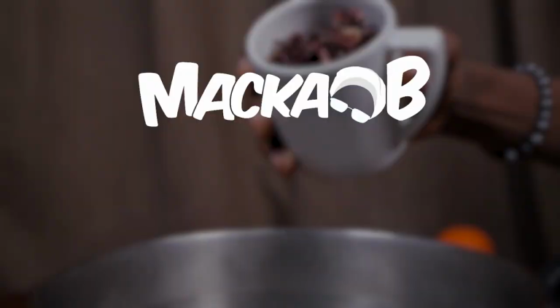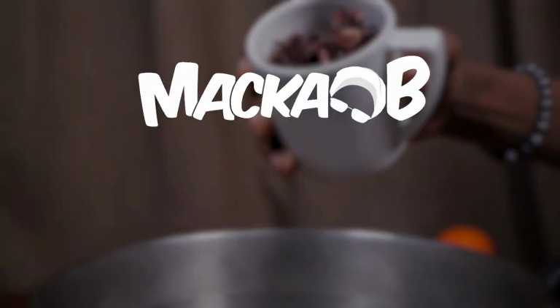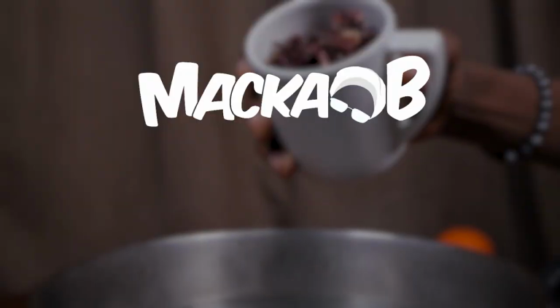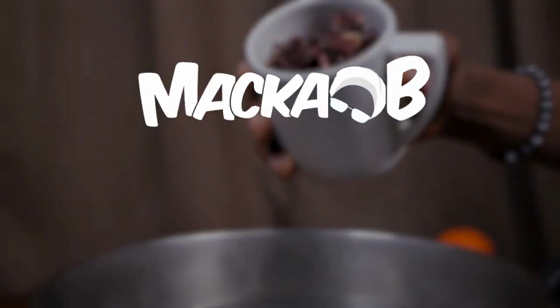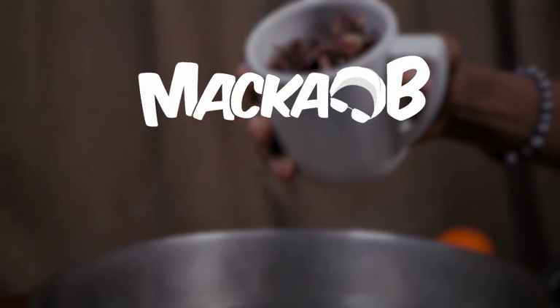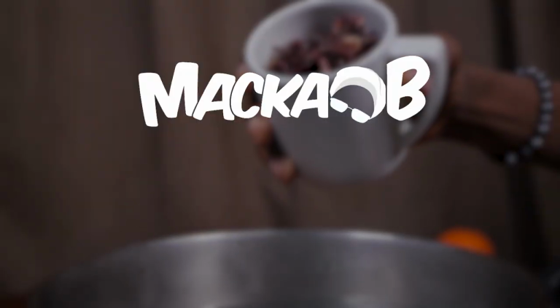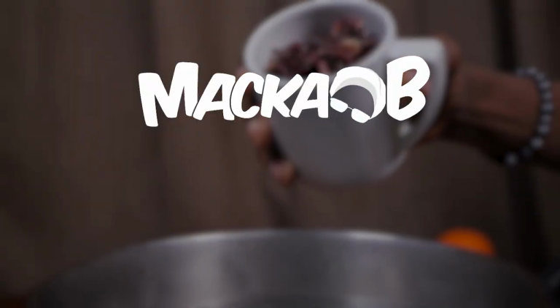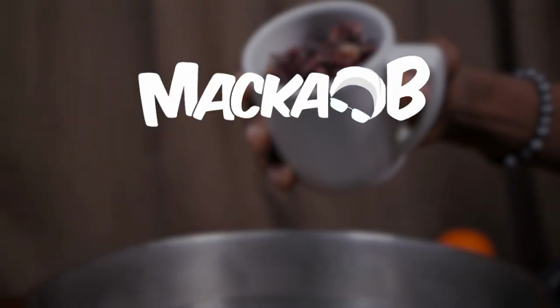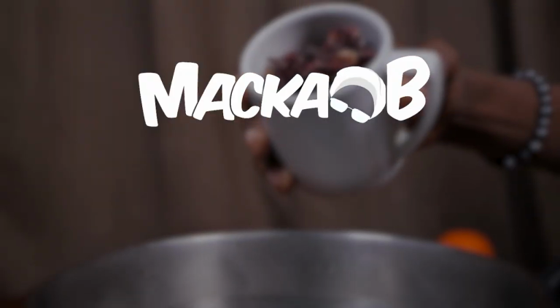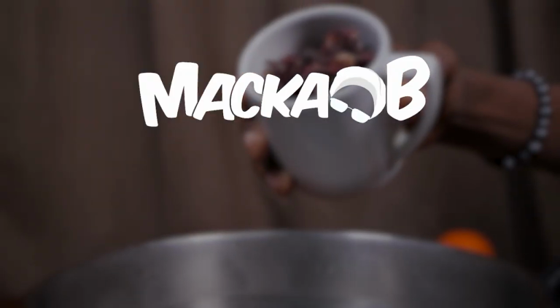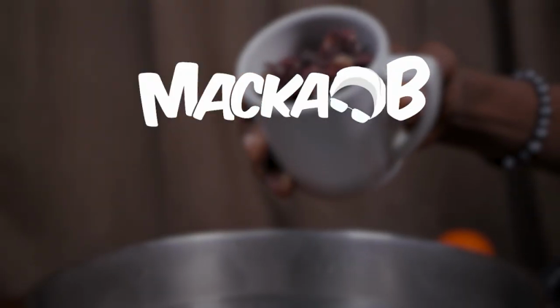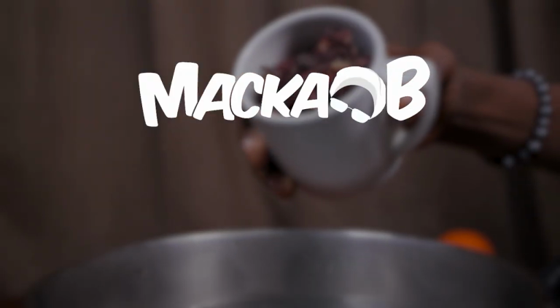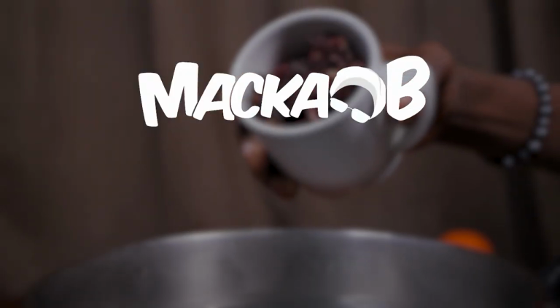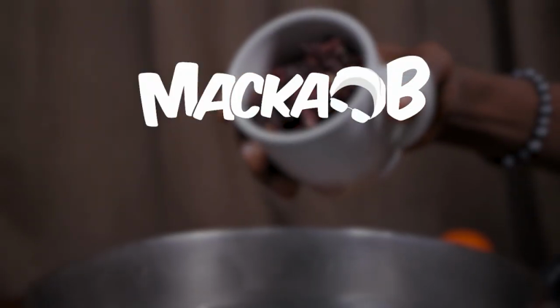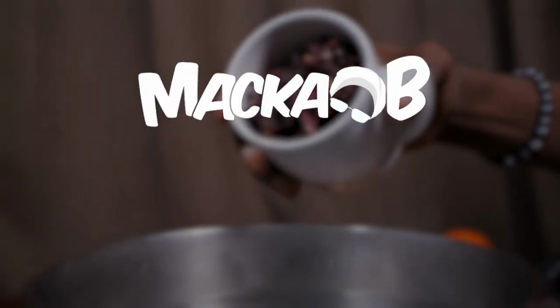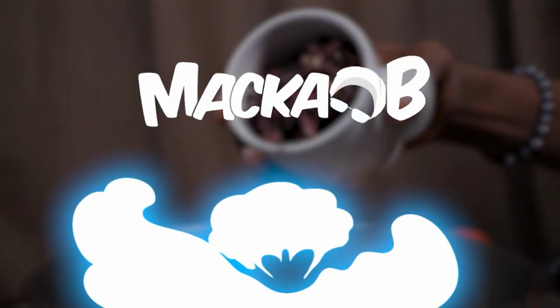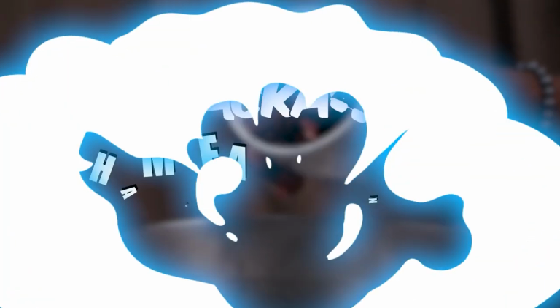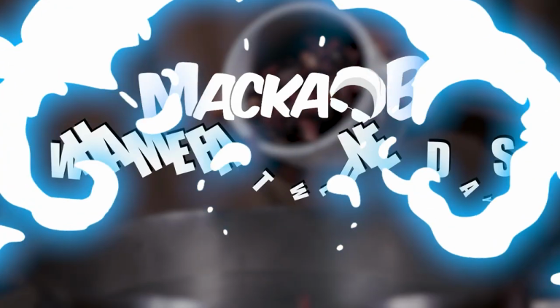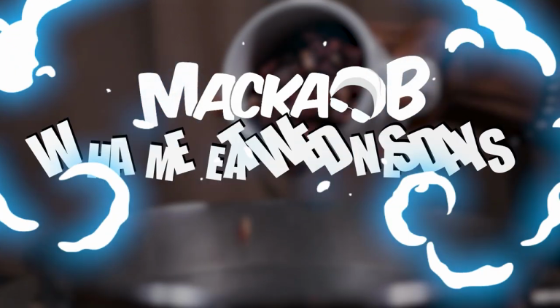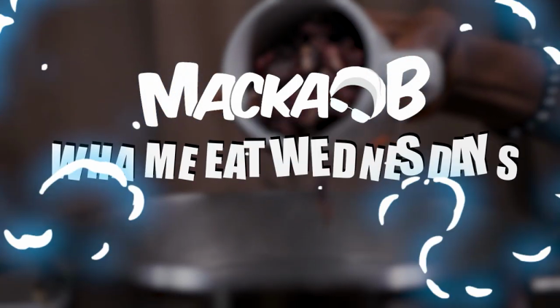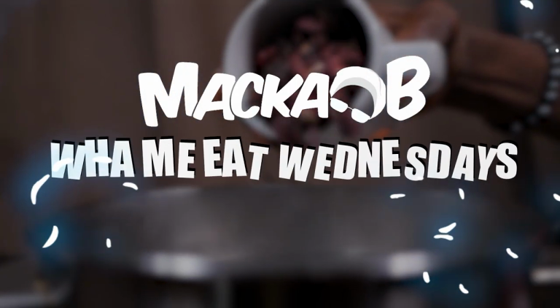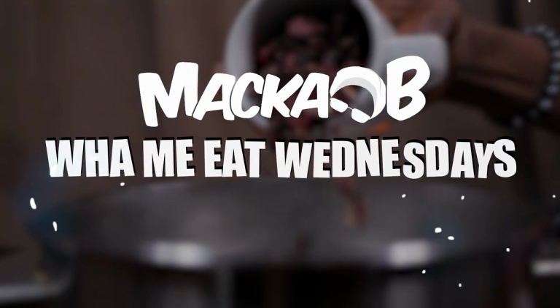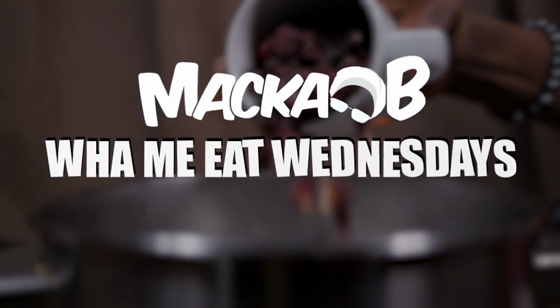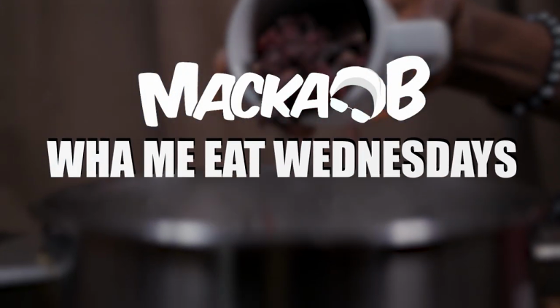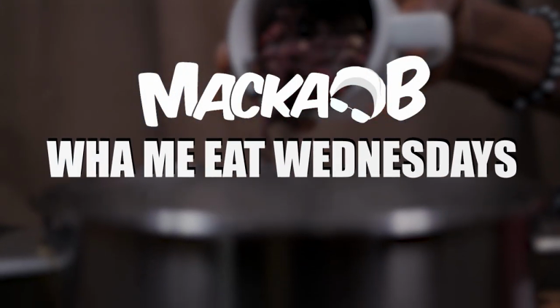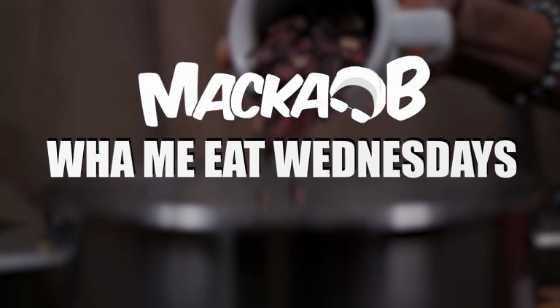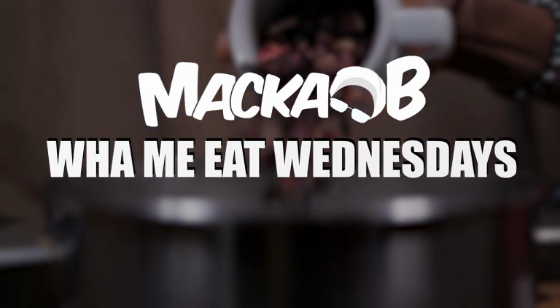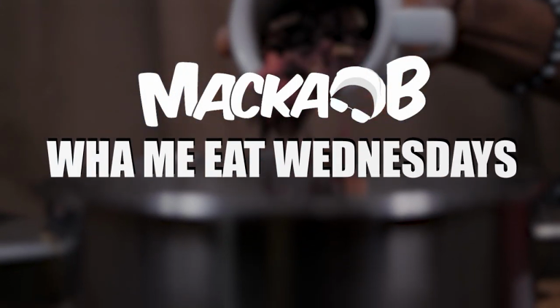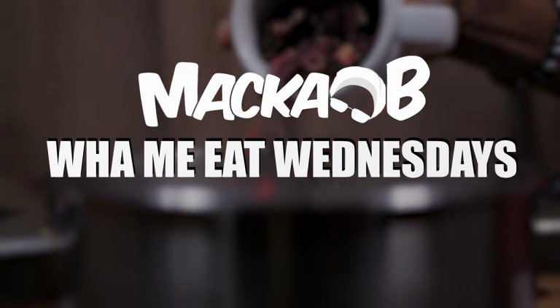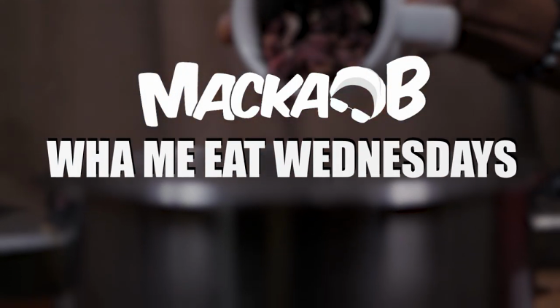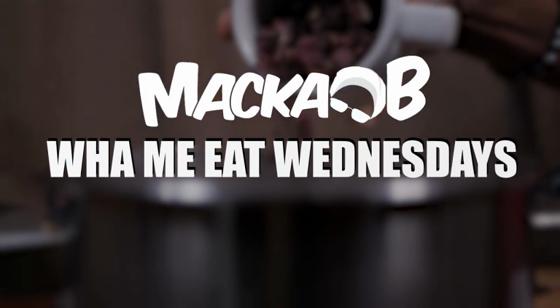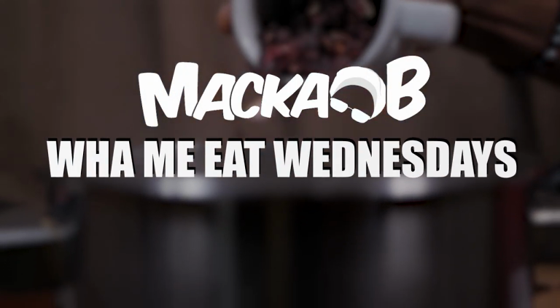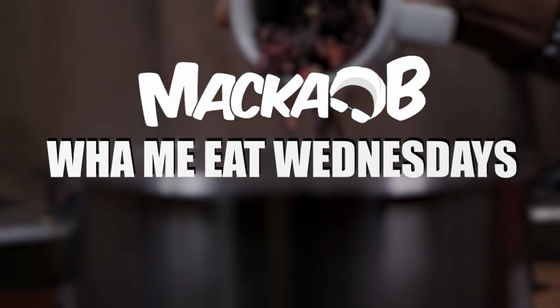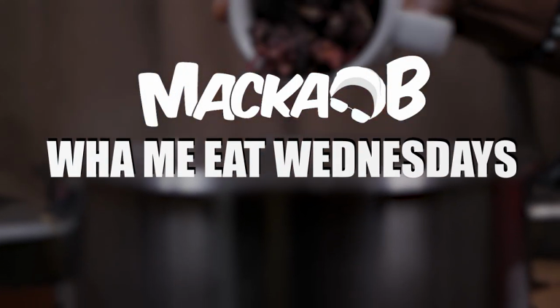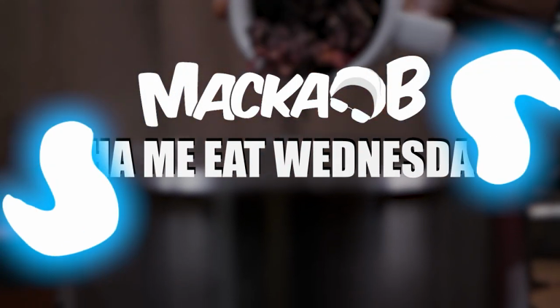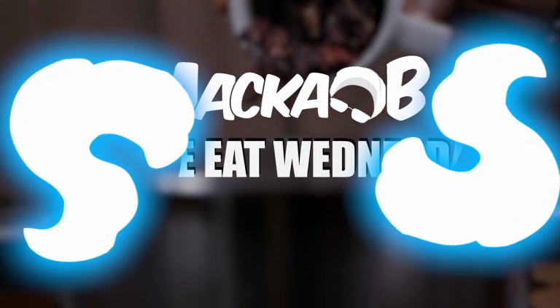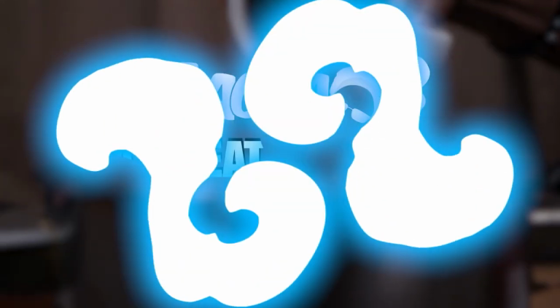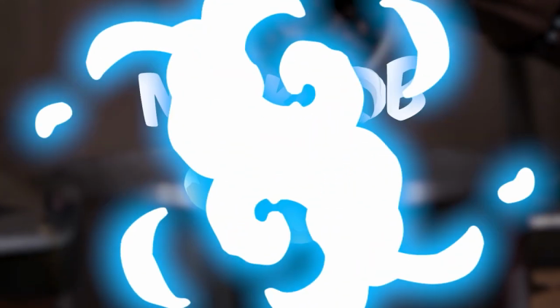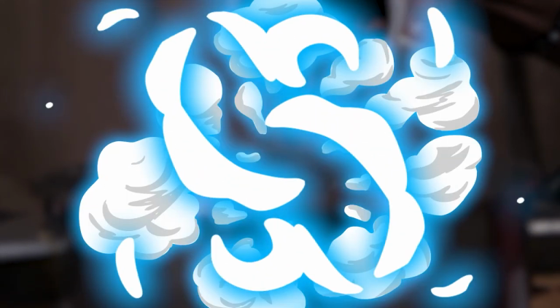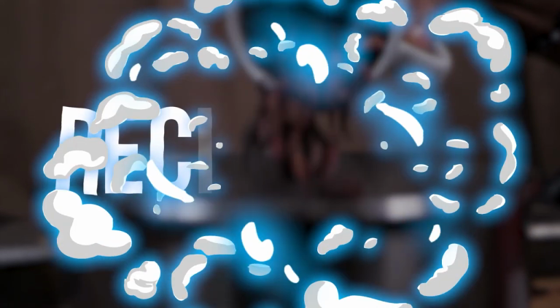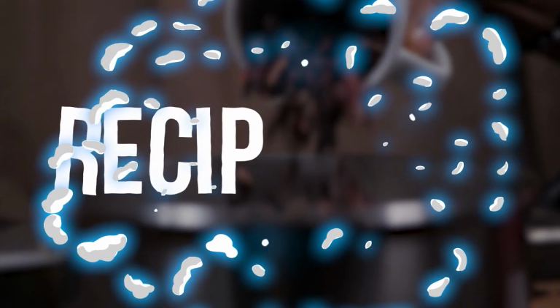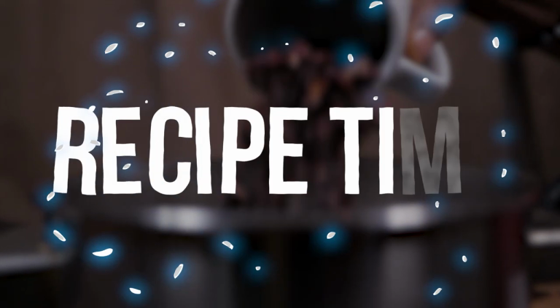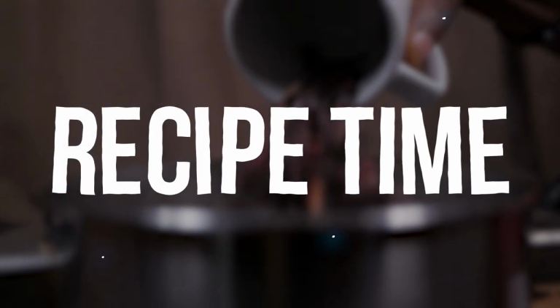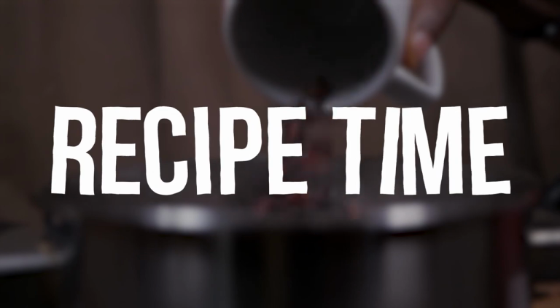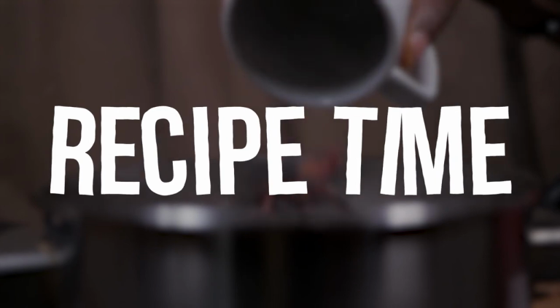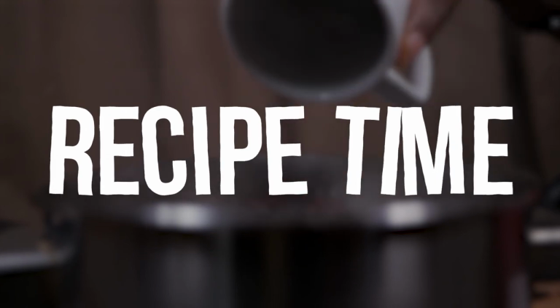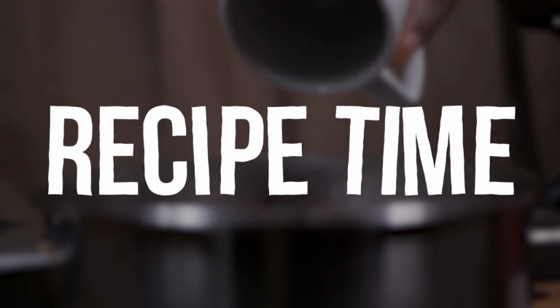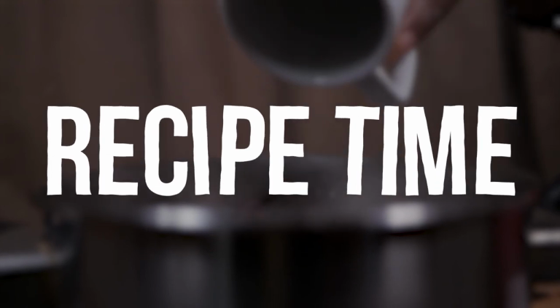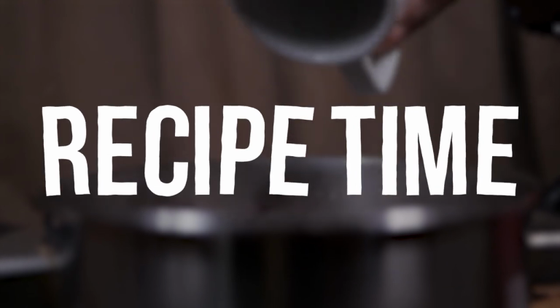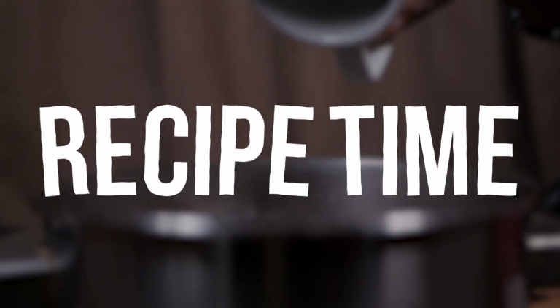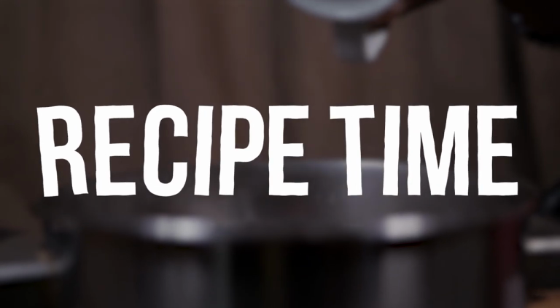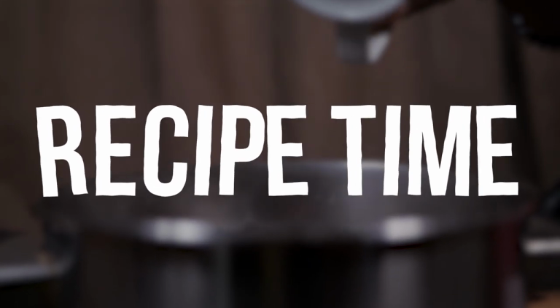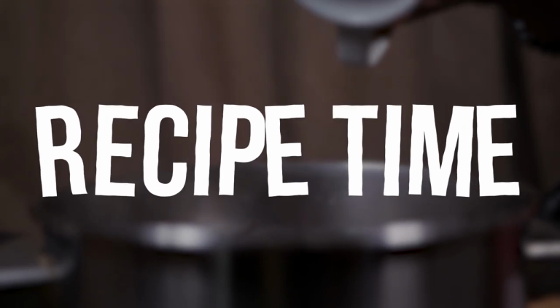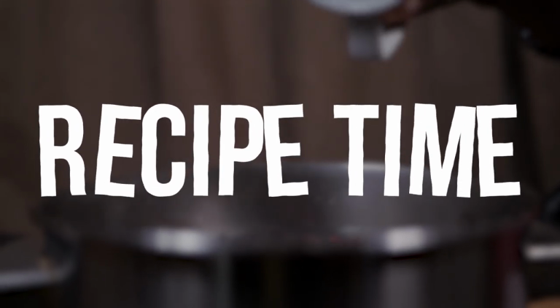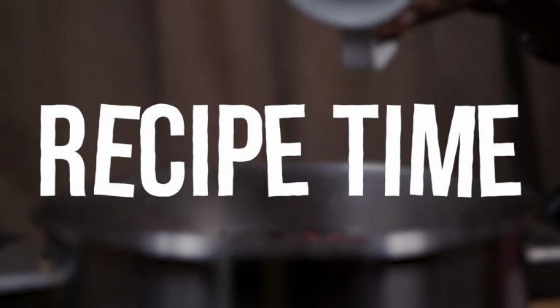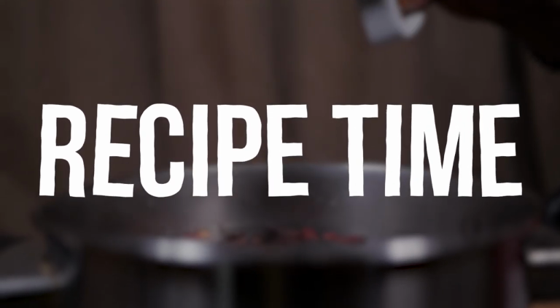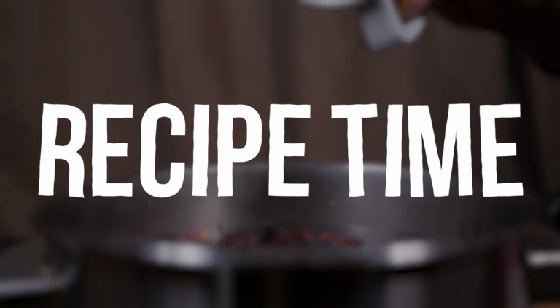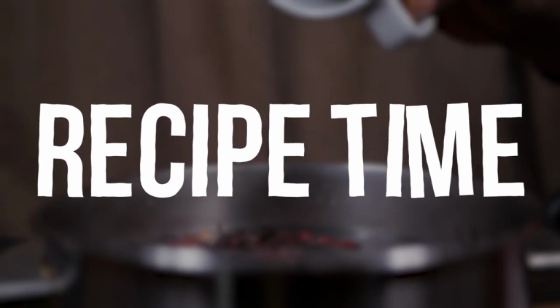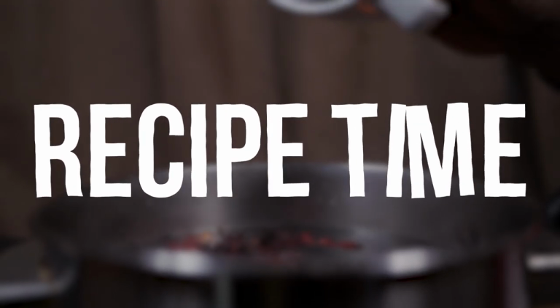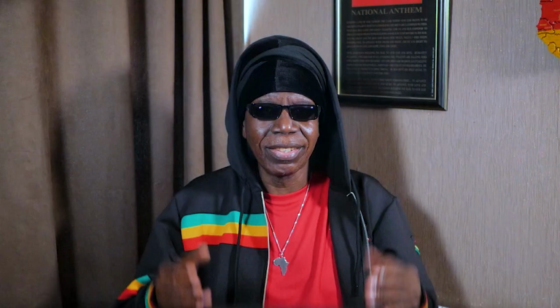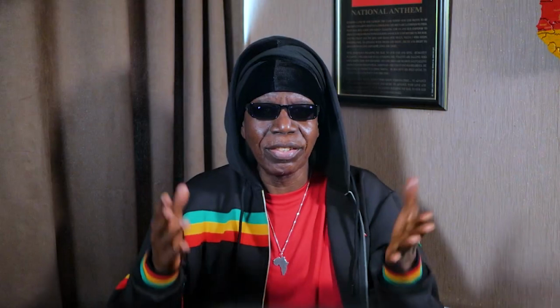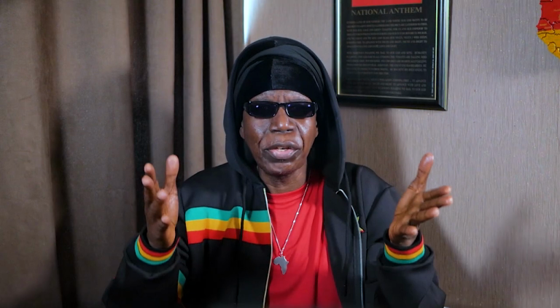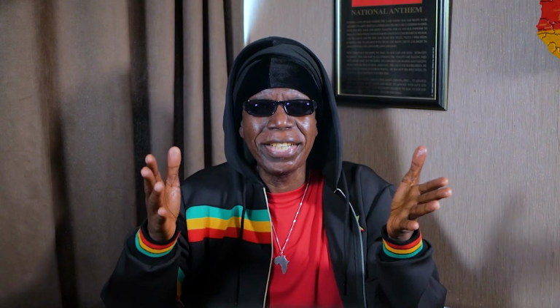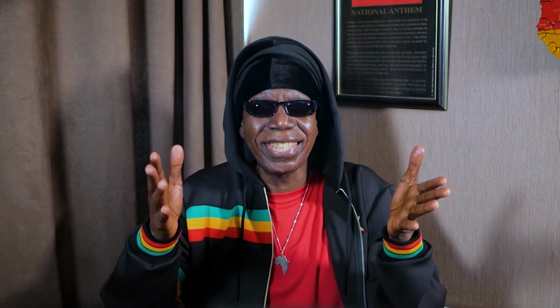Greetings! Welcome to Maccabi's Whammy Eat Wednesdays. It's recipe time. Greetings!